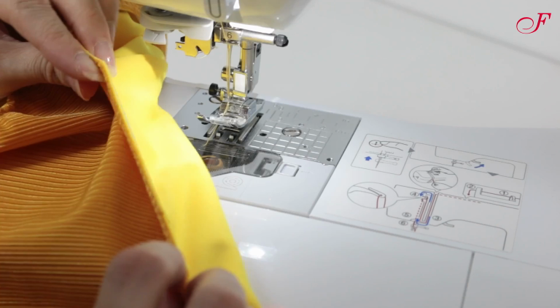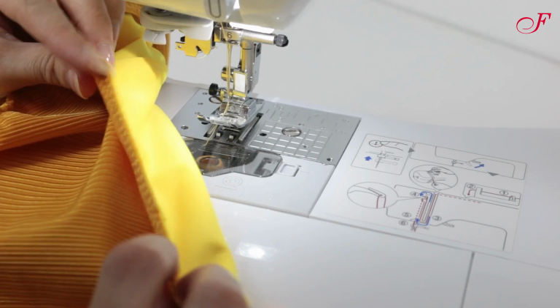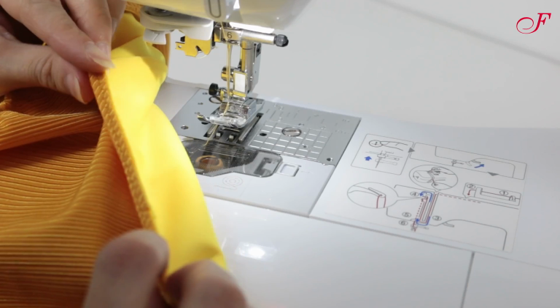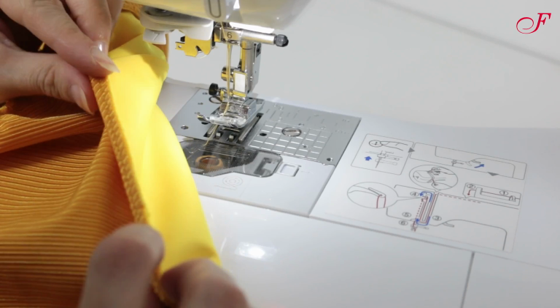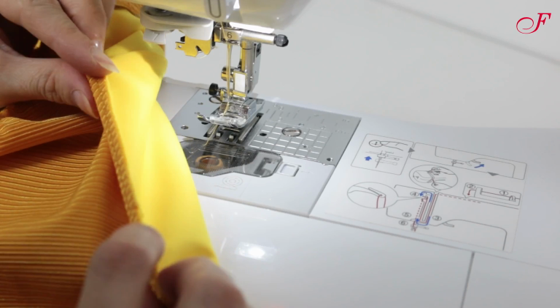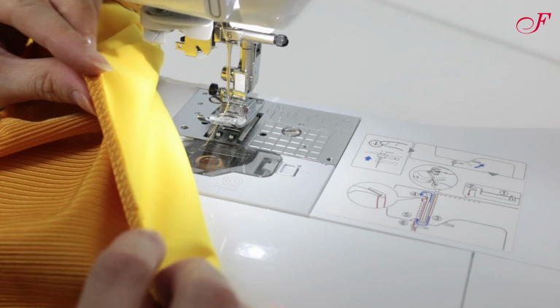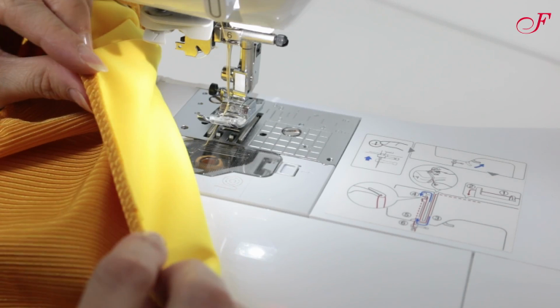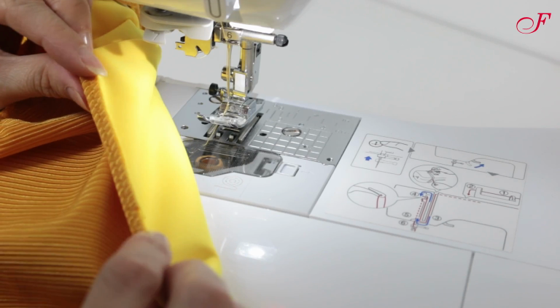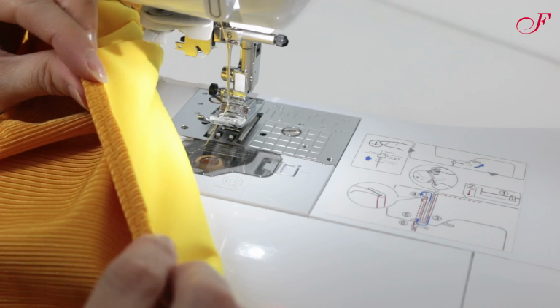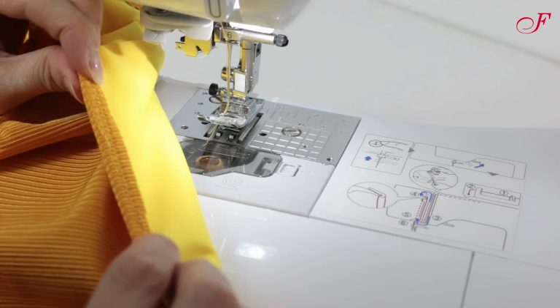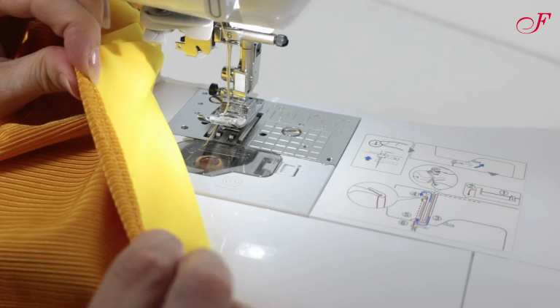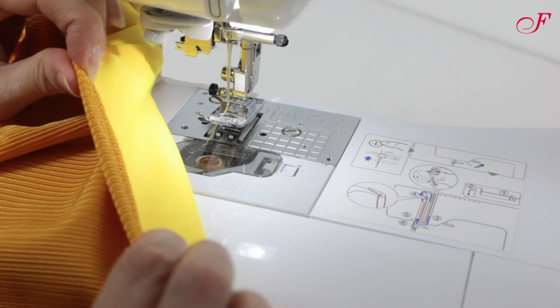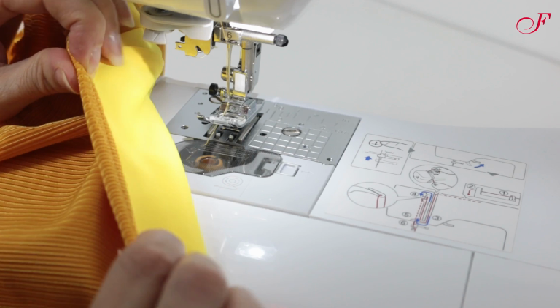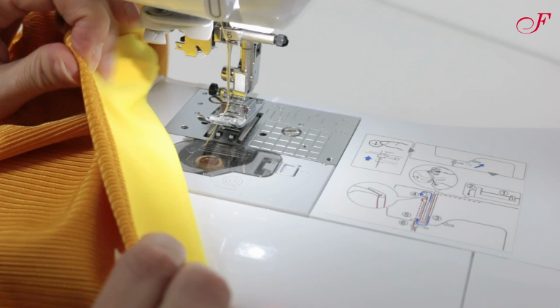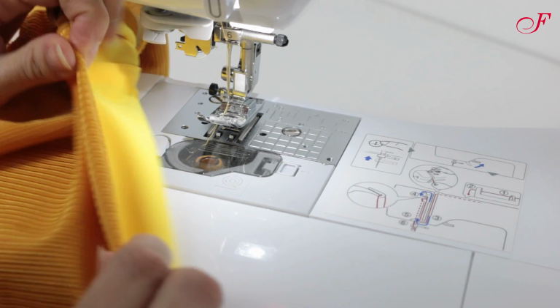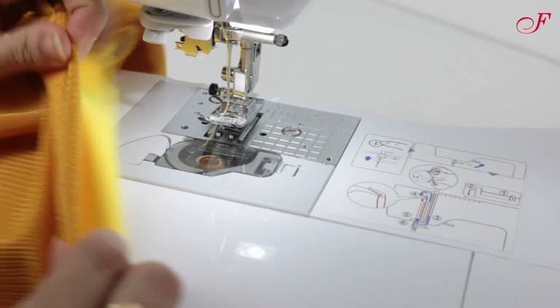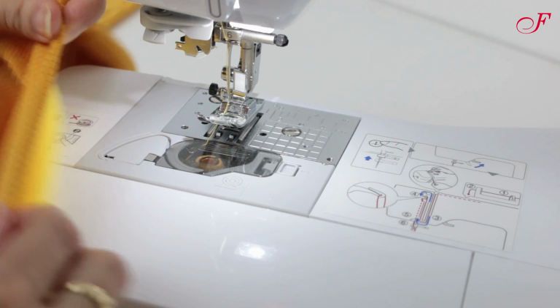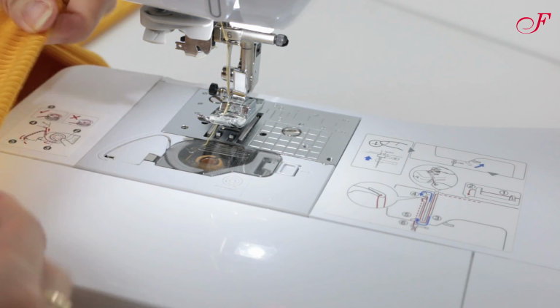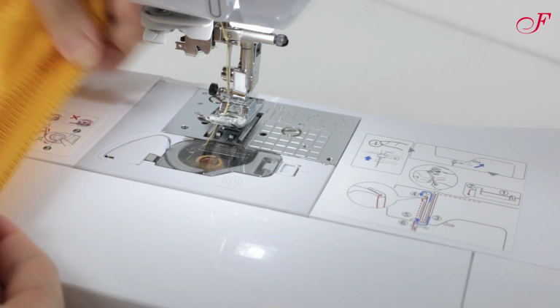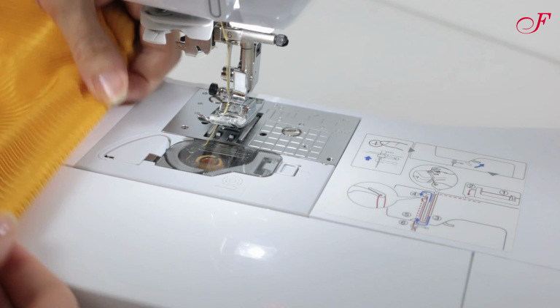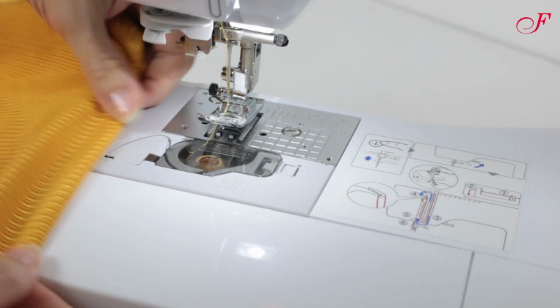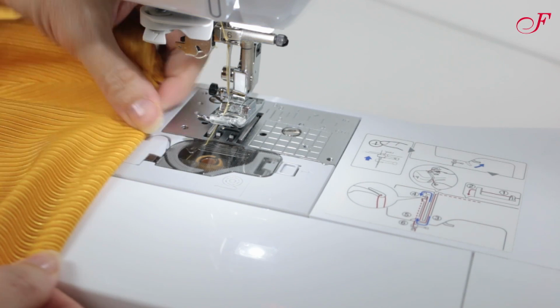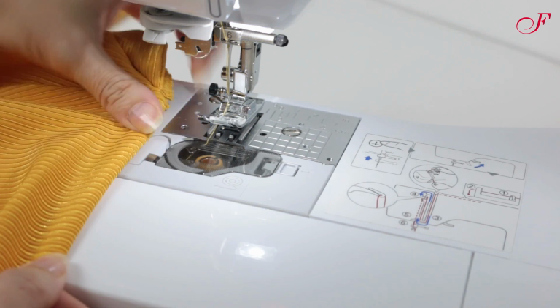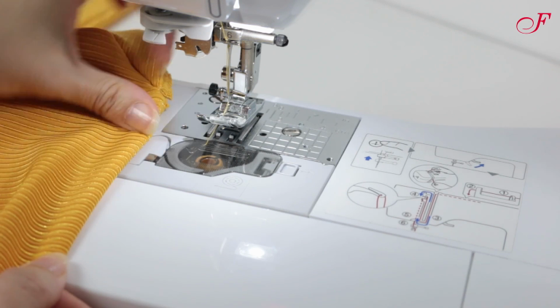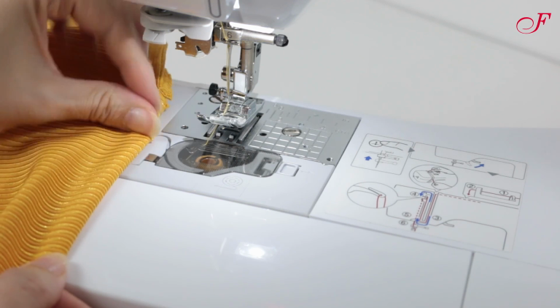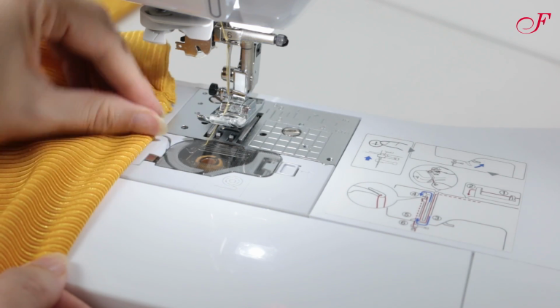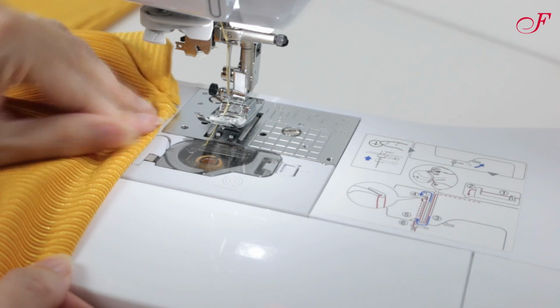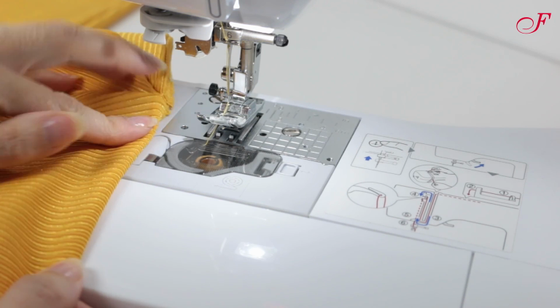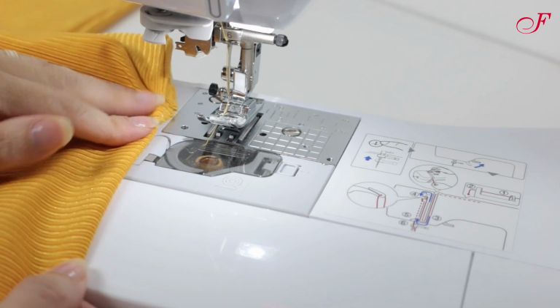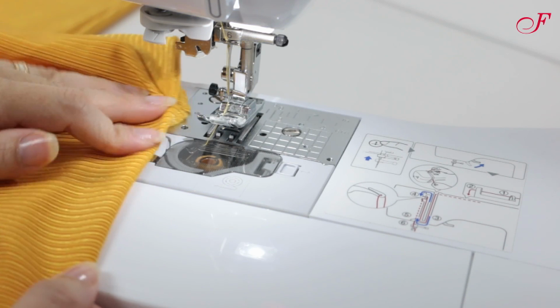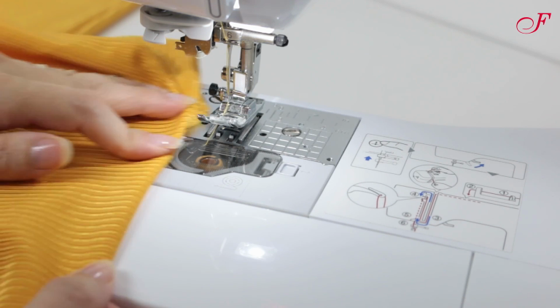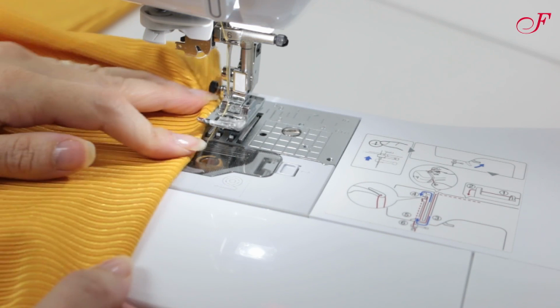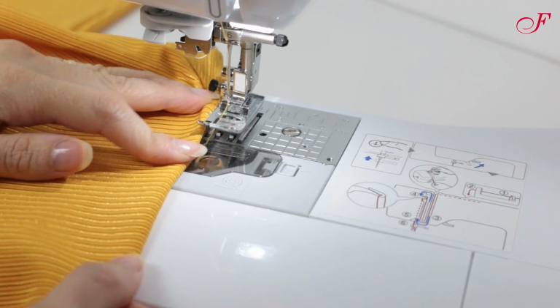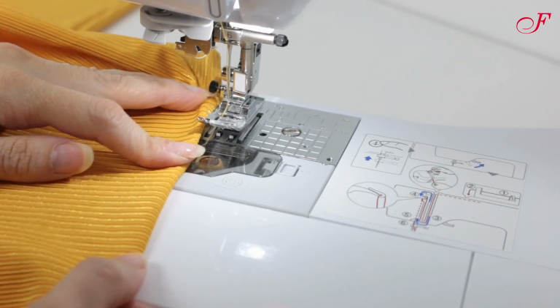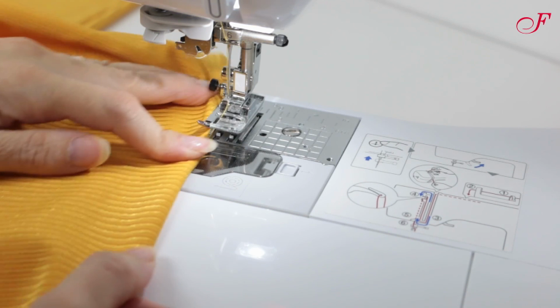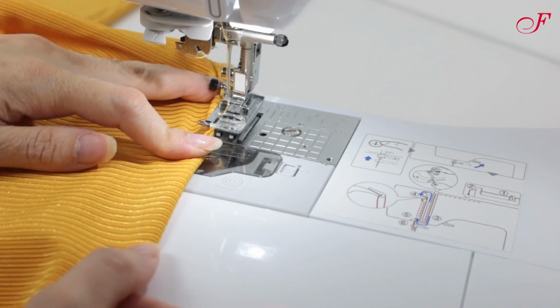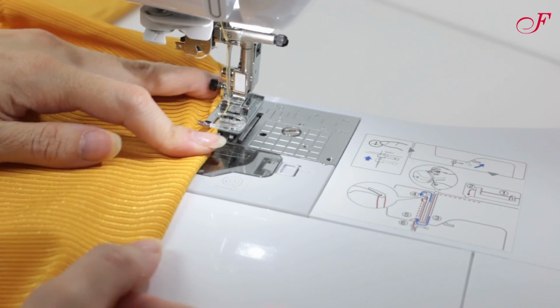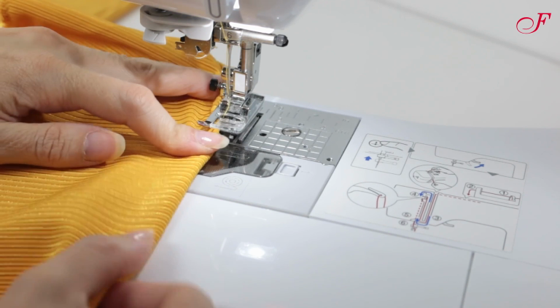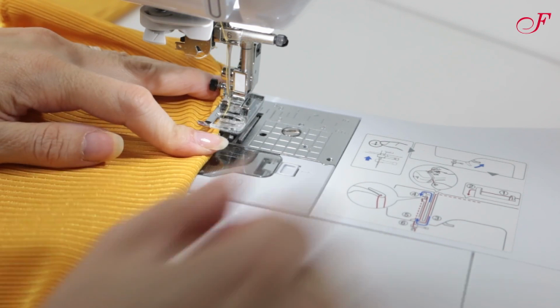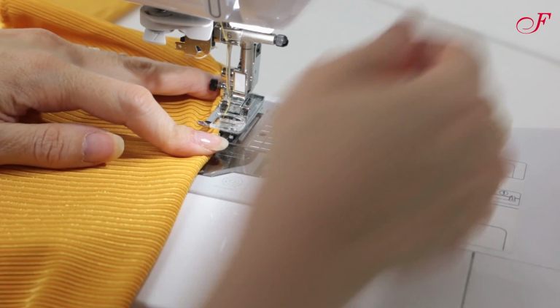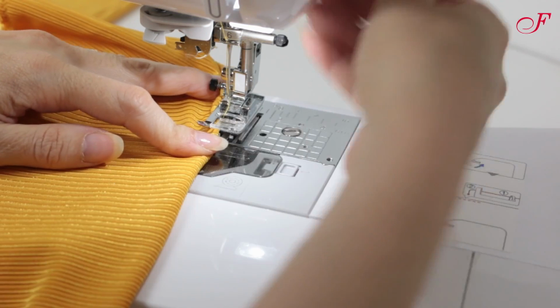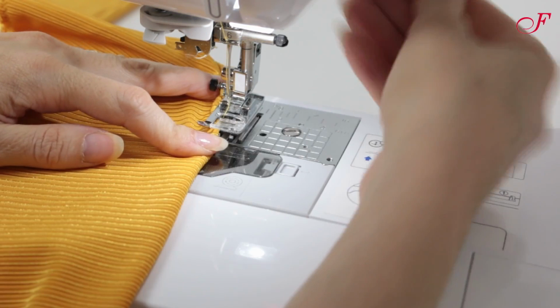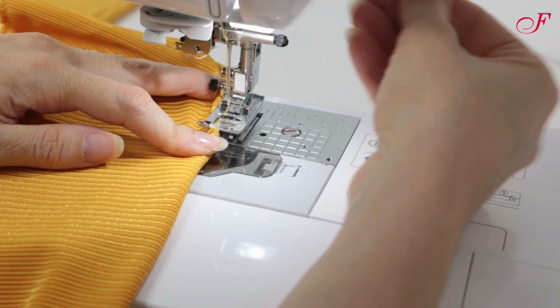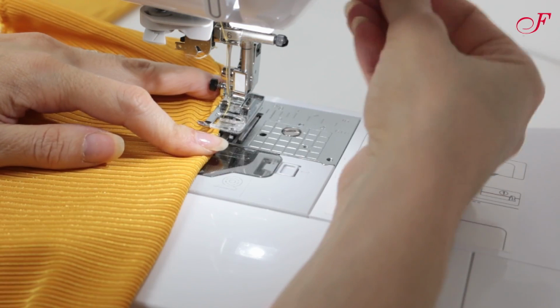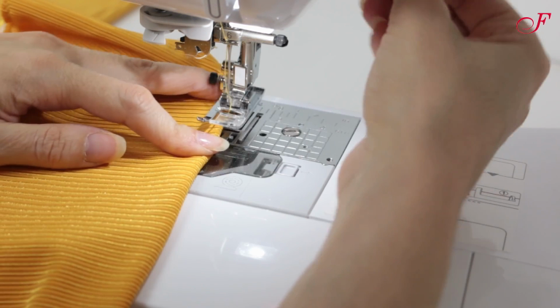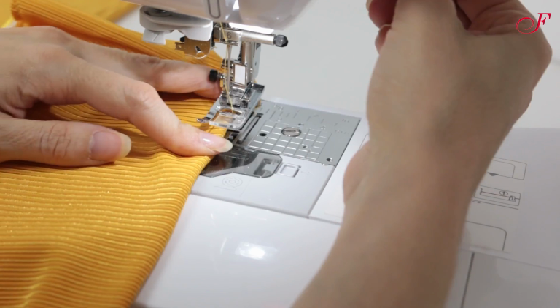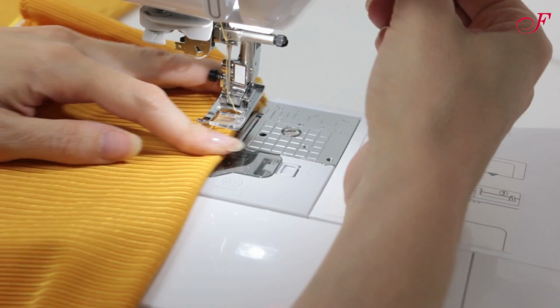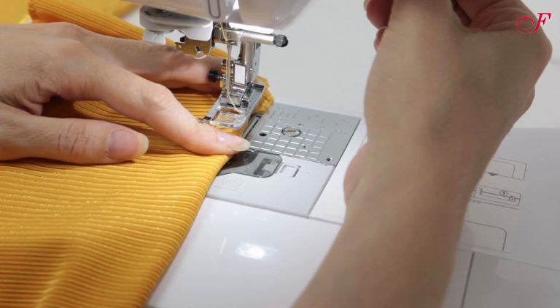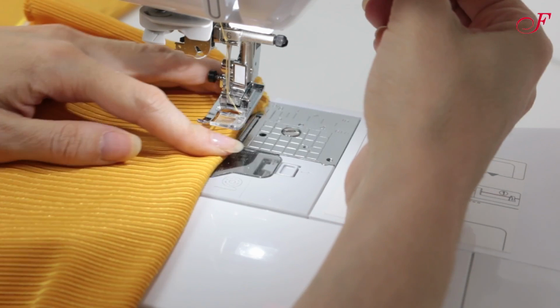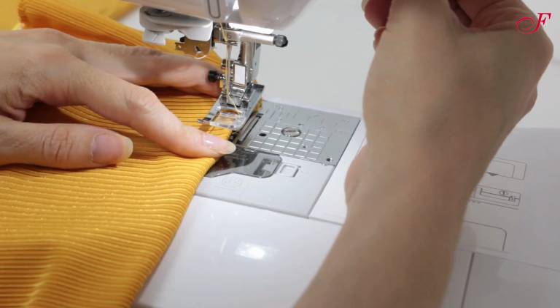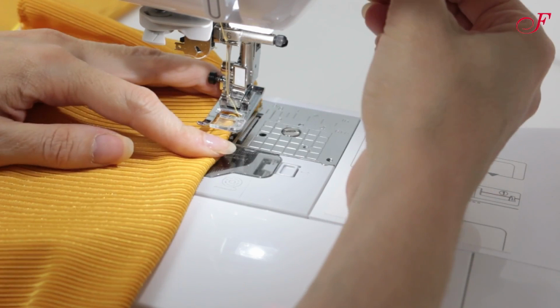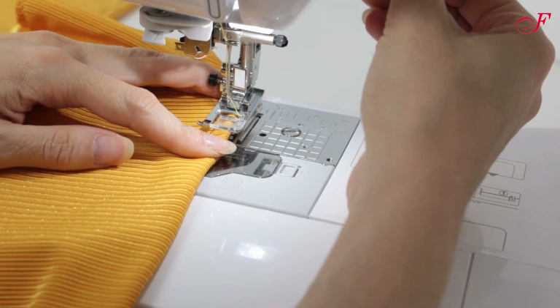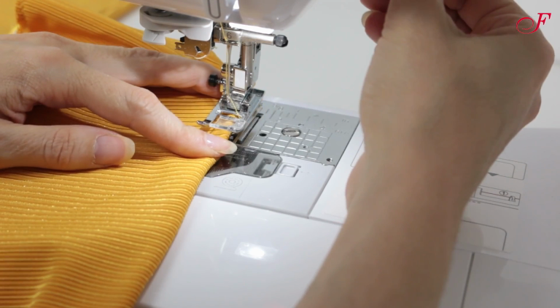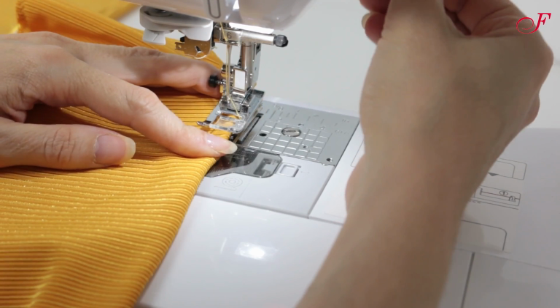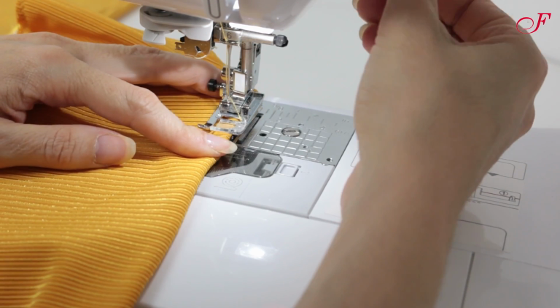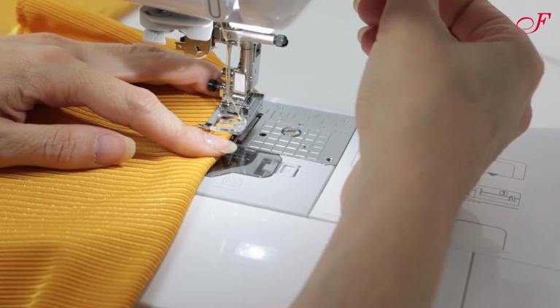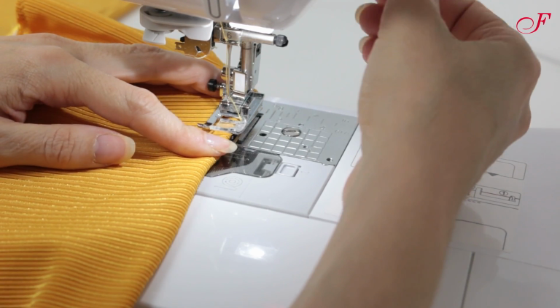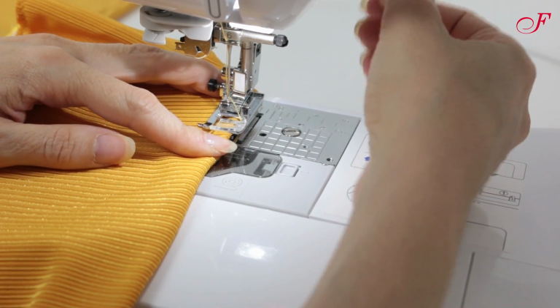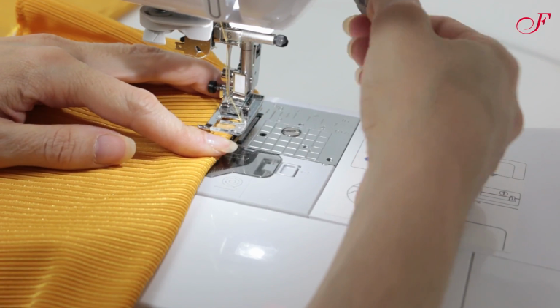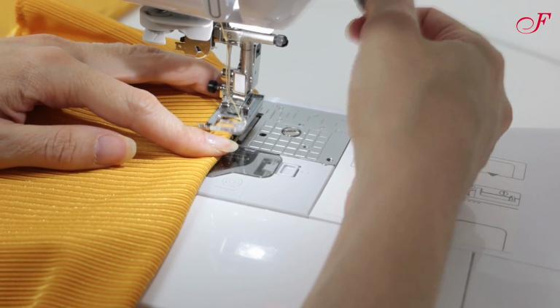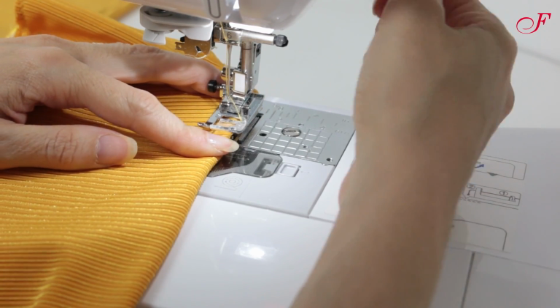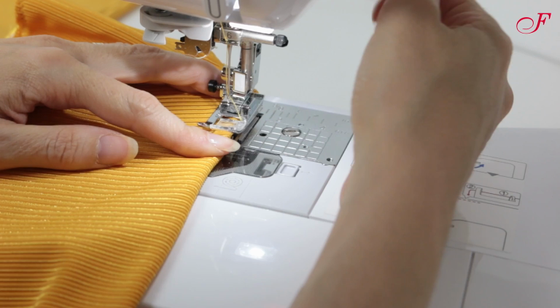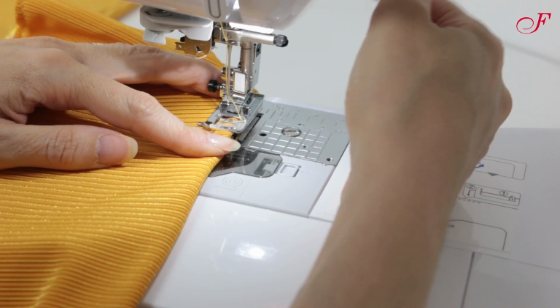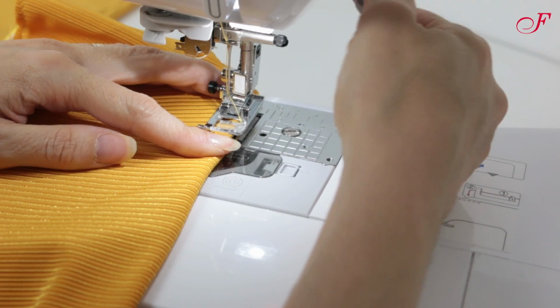Finally, I turn in the elastic and seam allowance towards the inside, and I stitch close to the edge at the waist and at the leg.